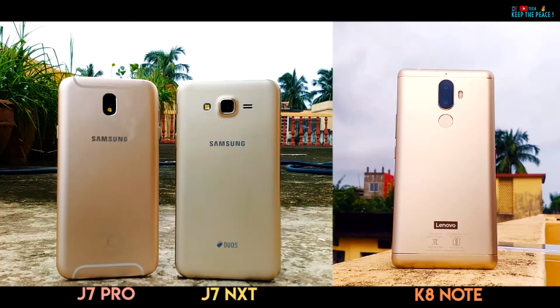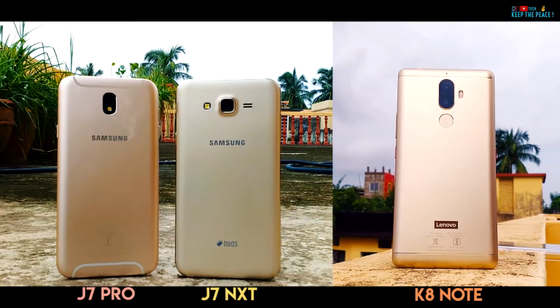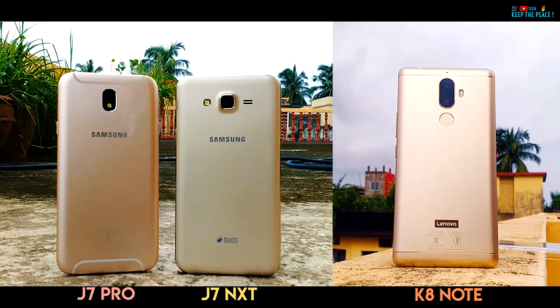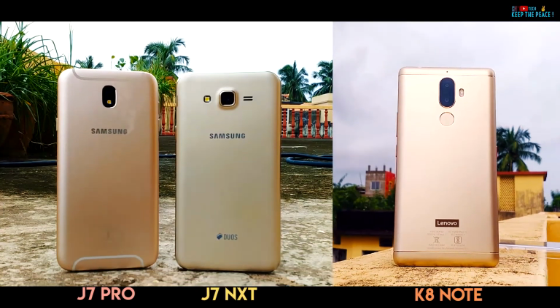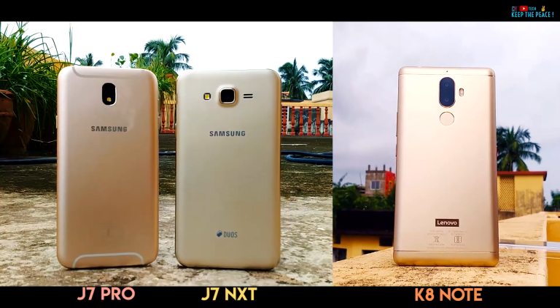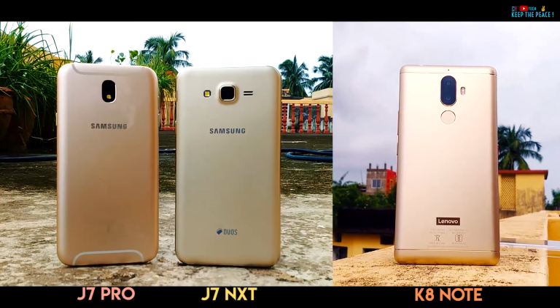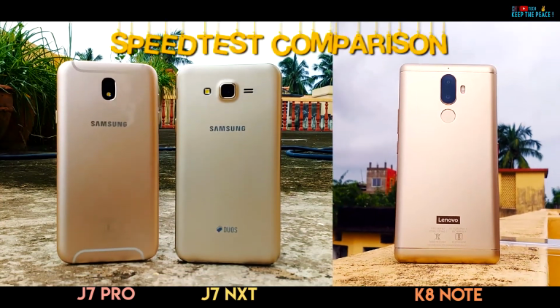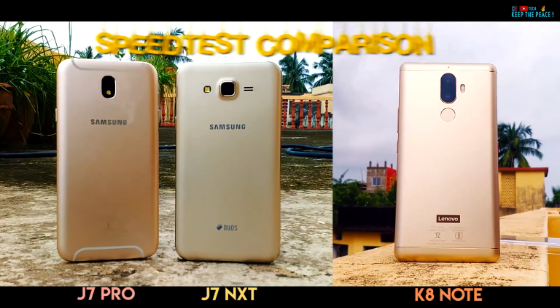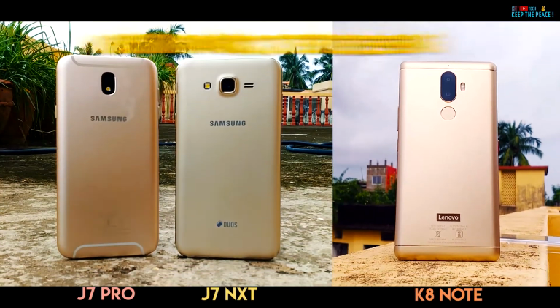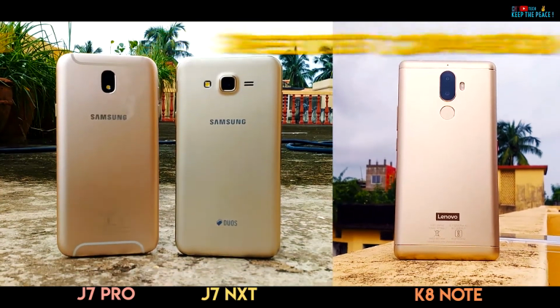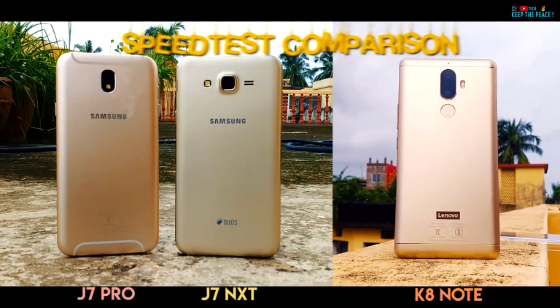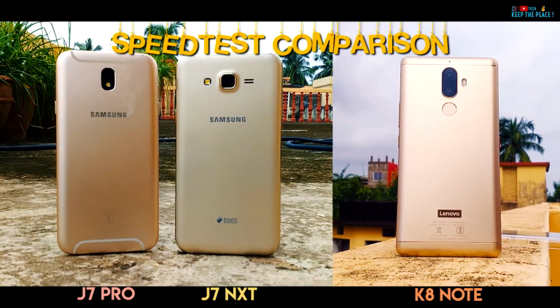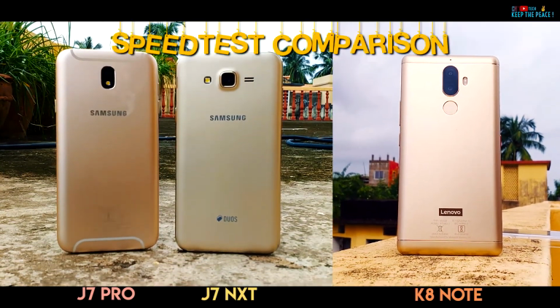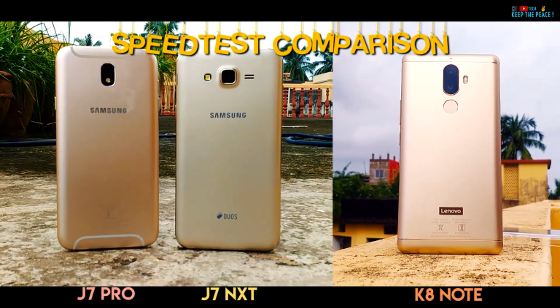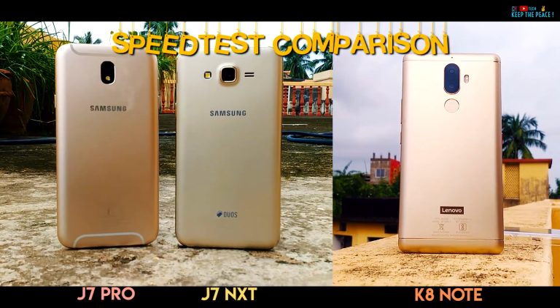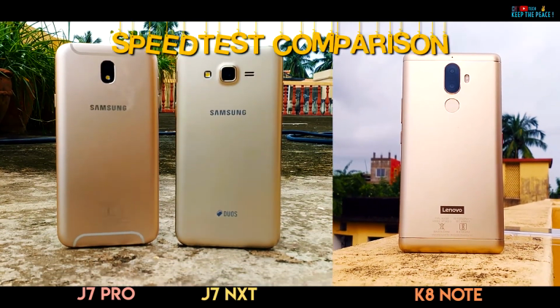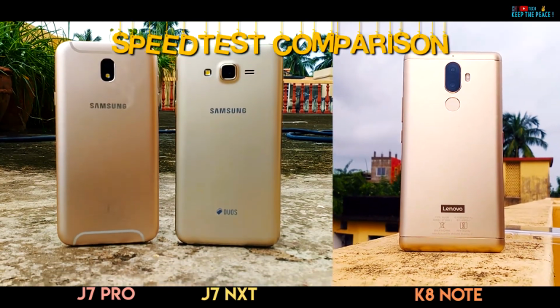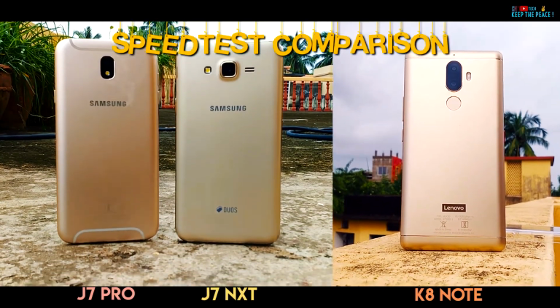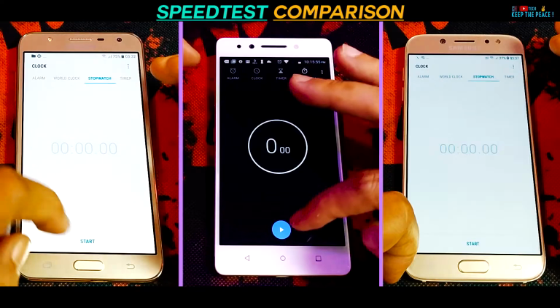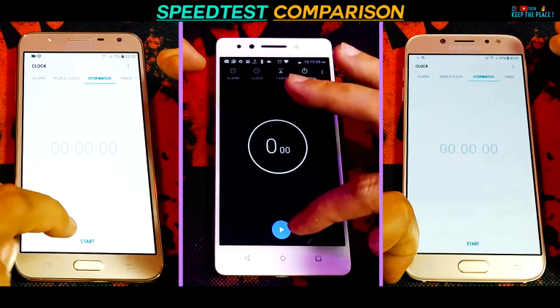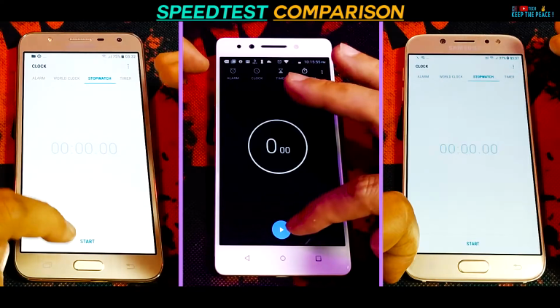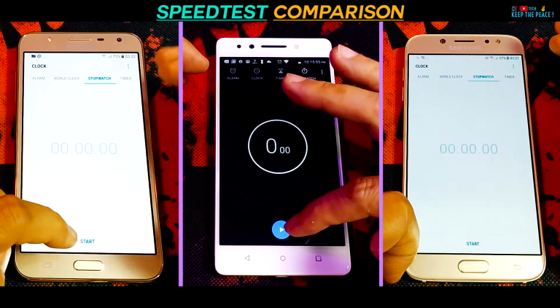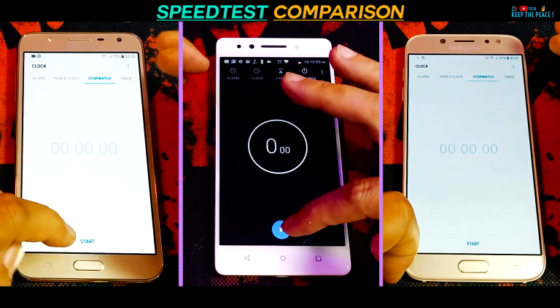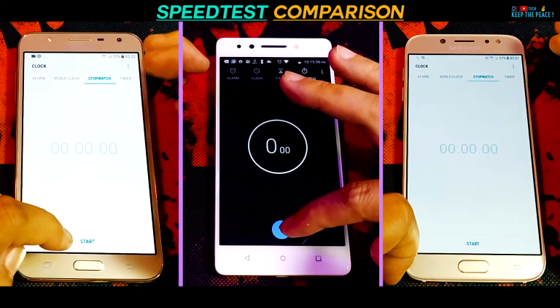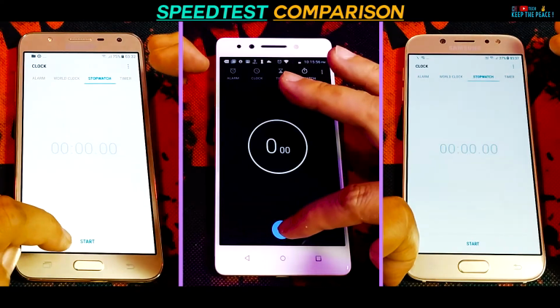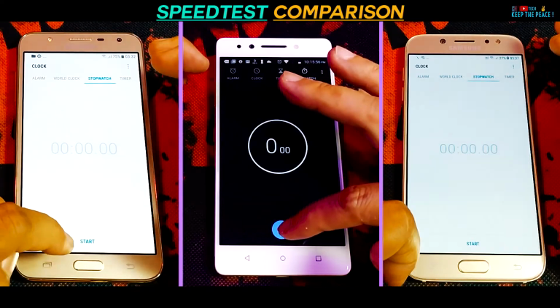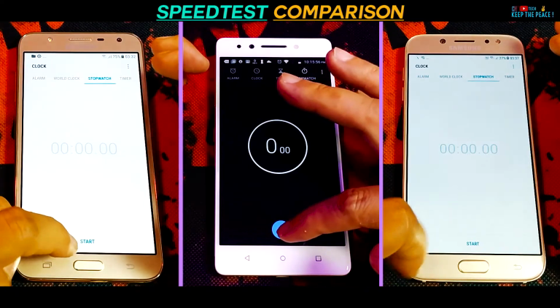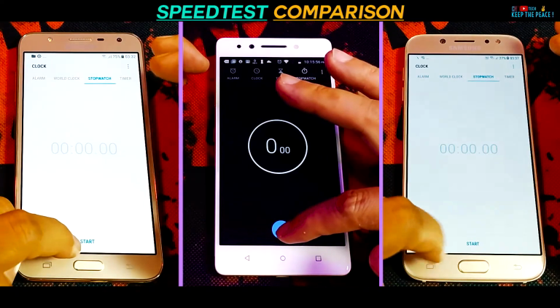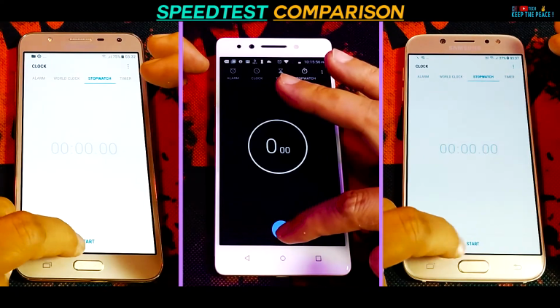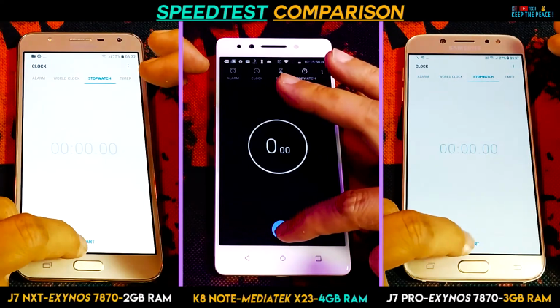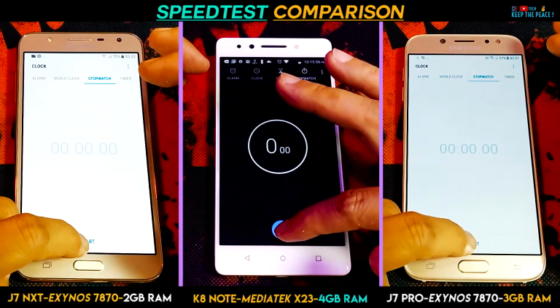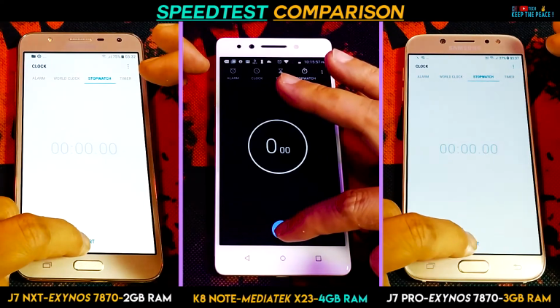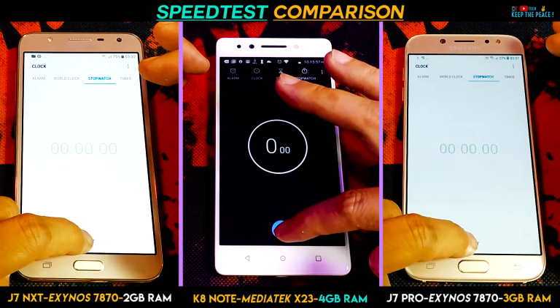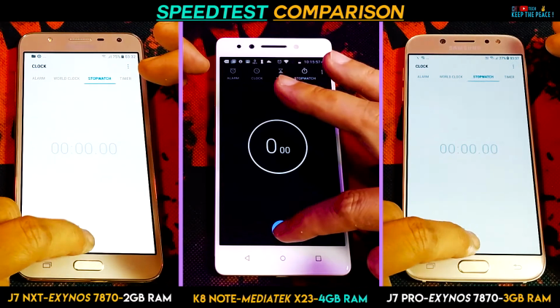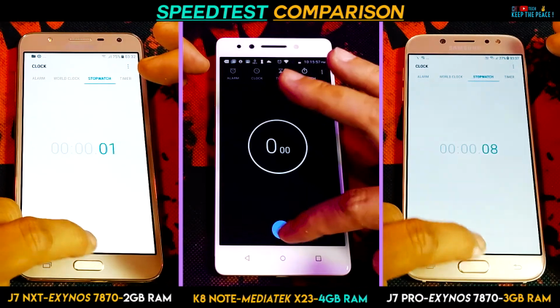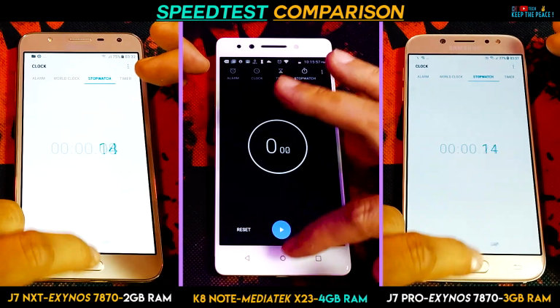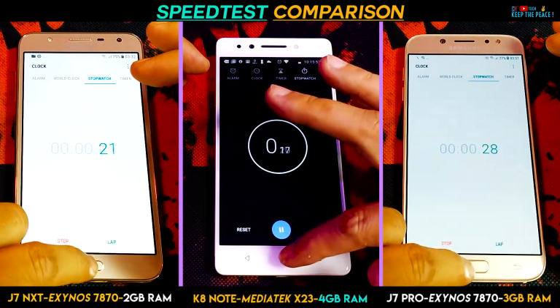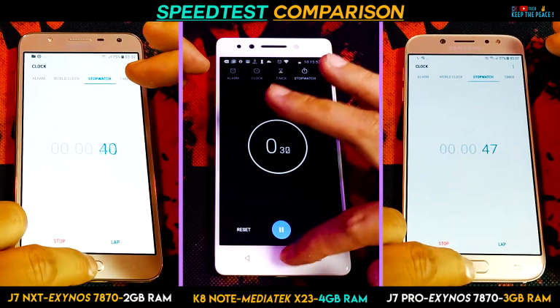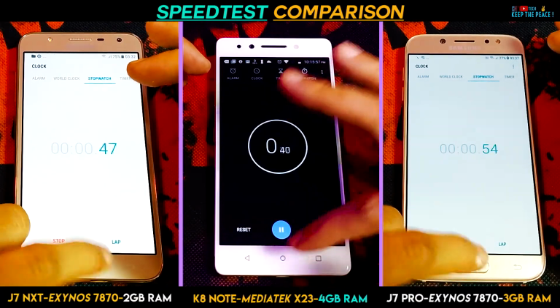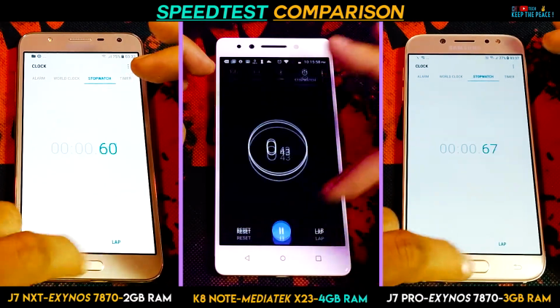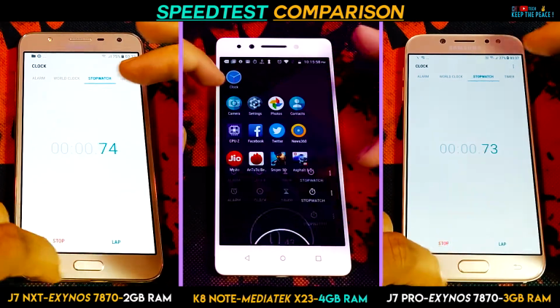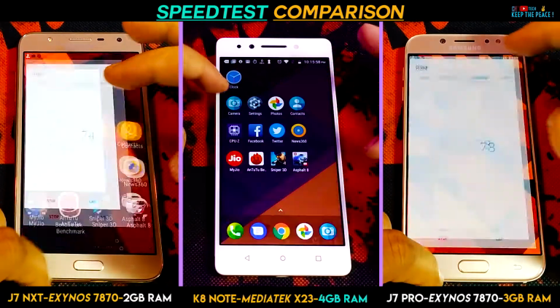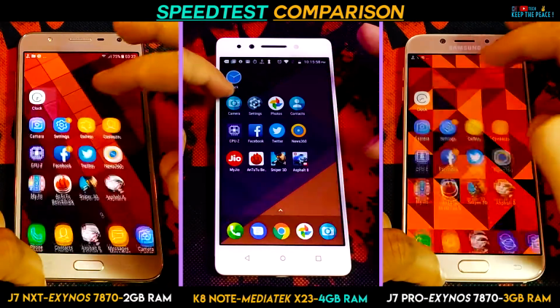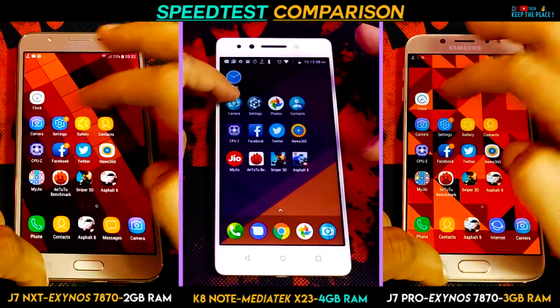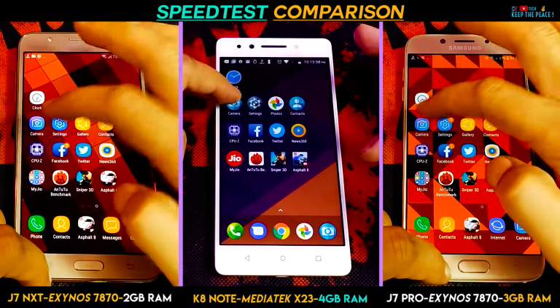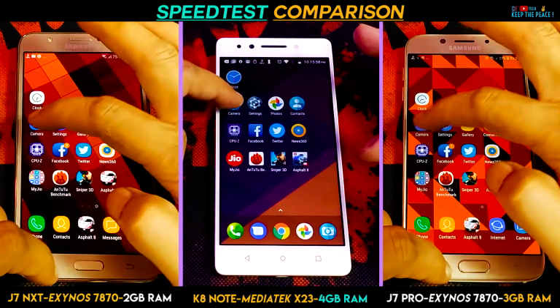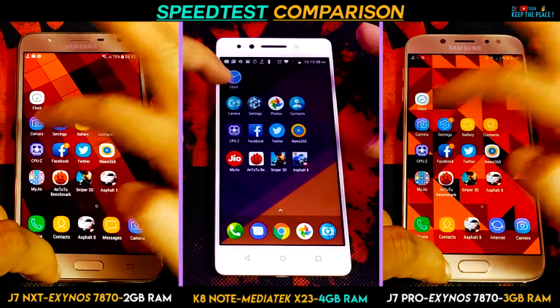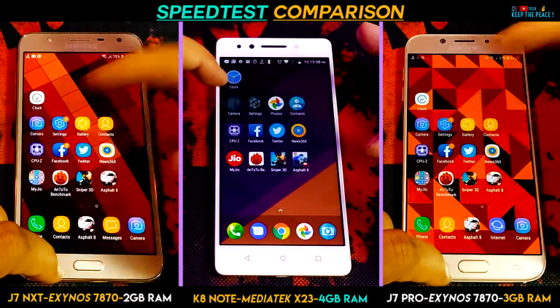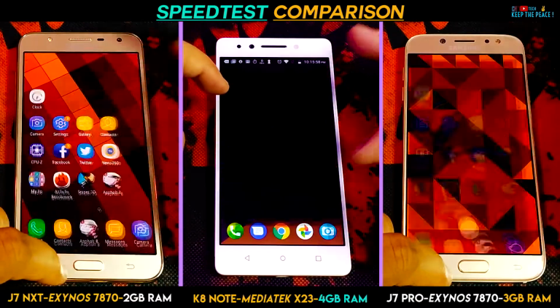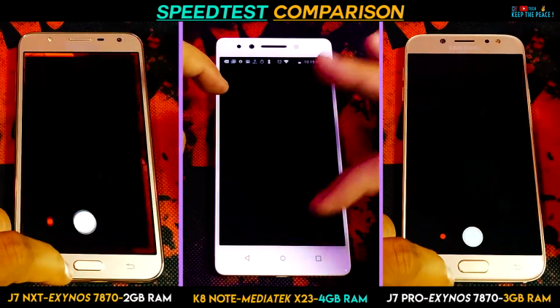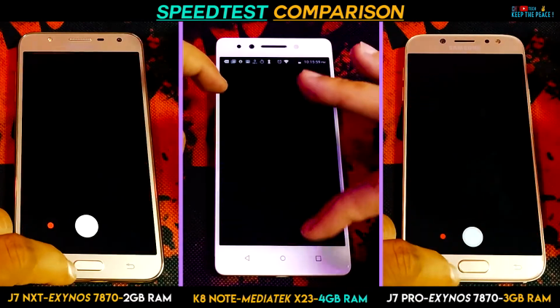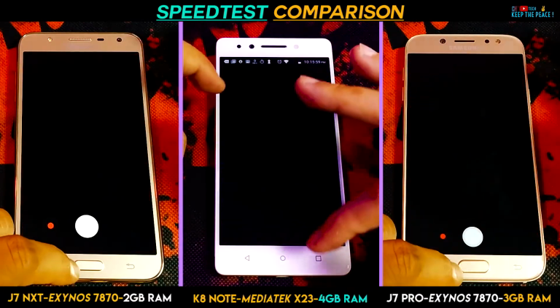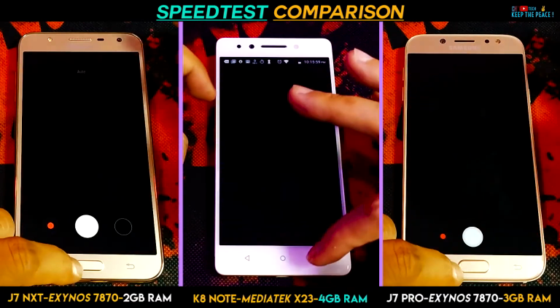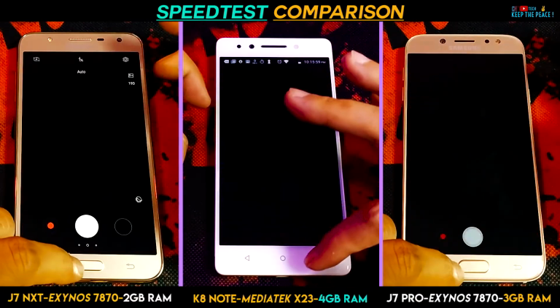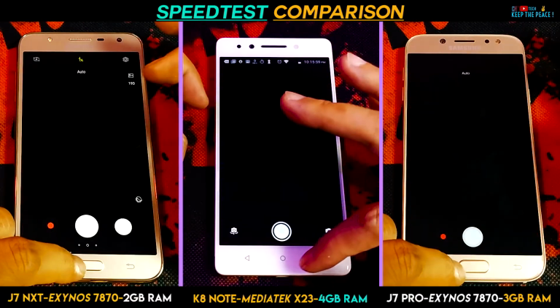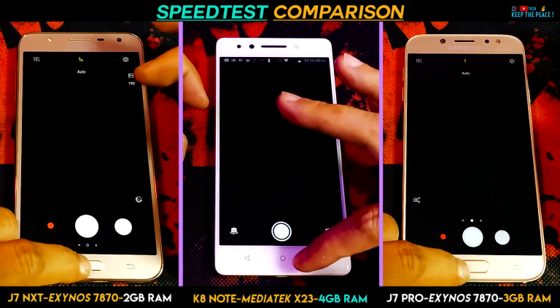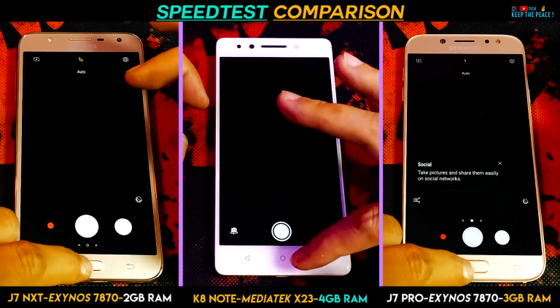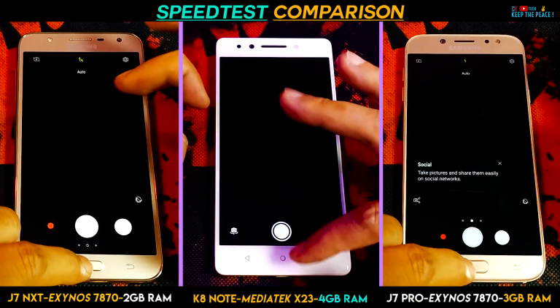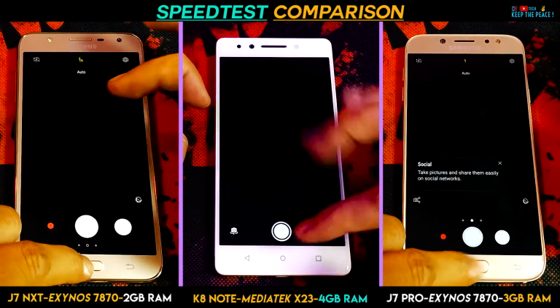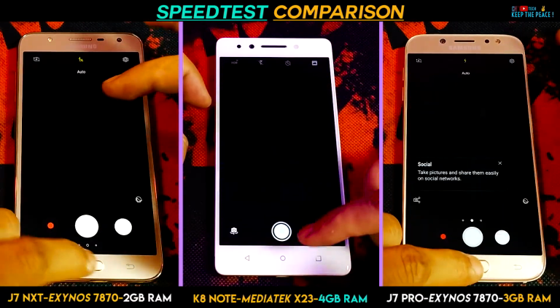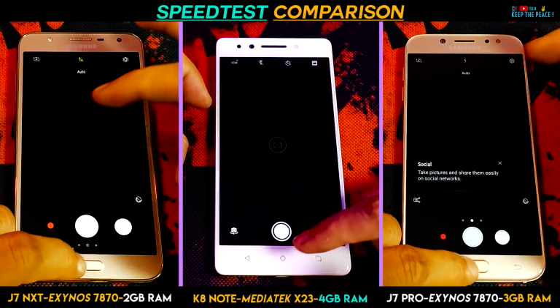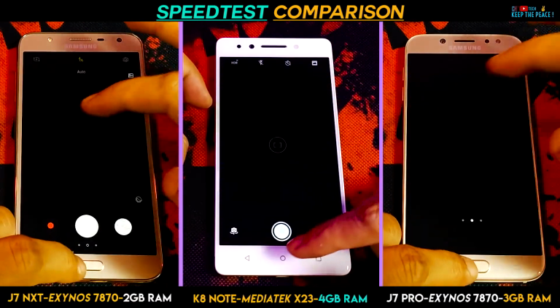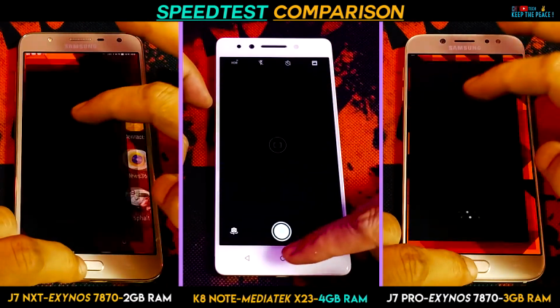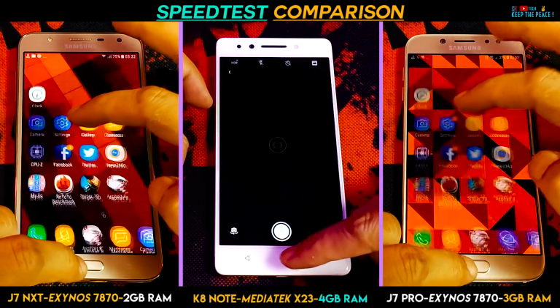What's up guys! In this quick speed test comparison video, let's see who wins between the Samsung J7 Pro, J7 Next and the Lenovo K8 Note and check out its RAM Management!